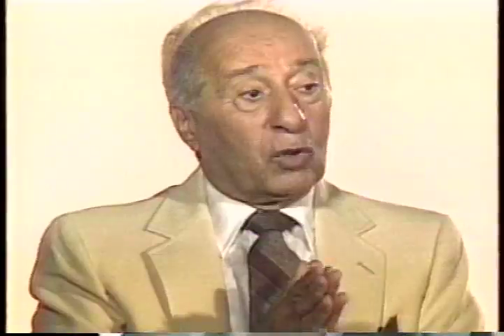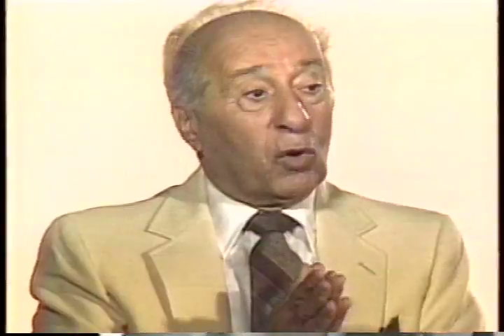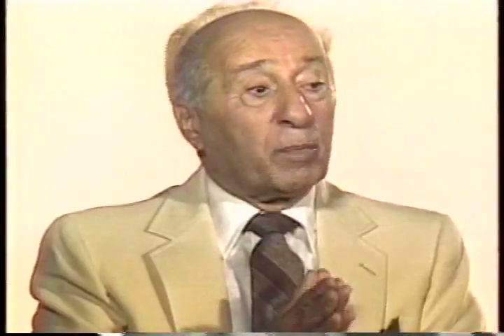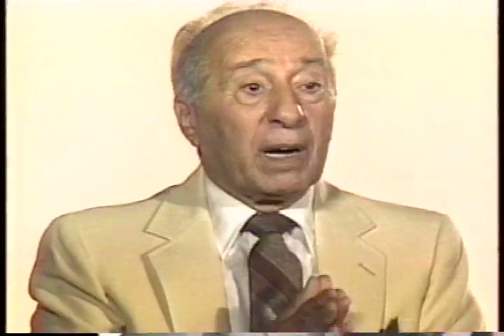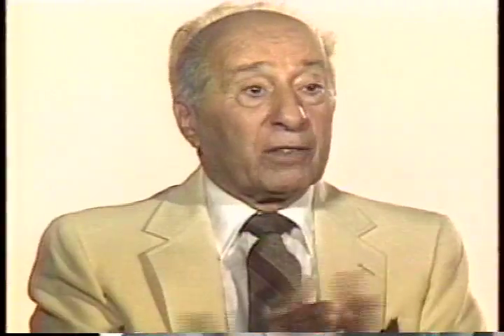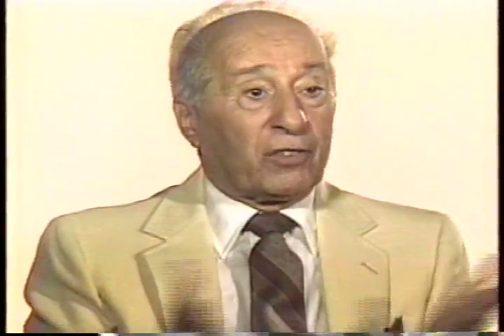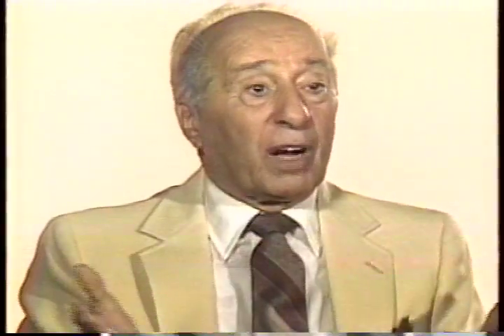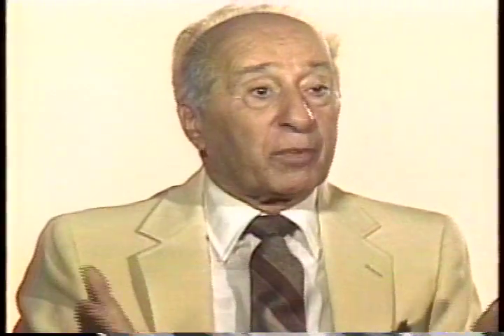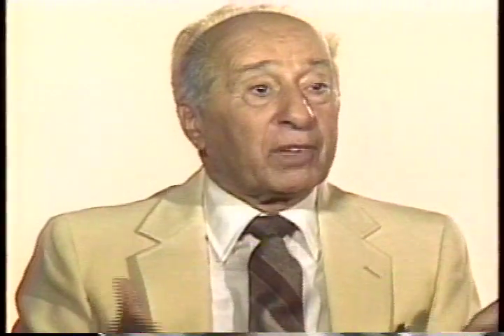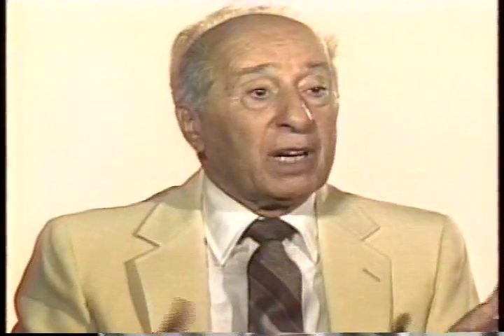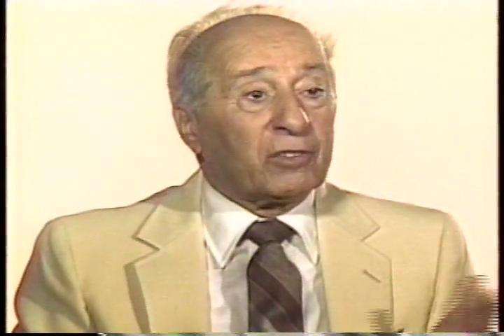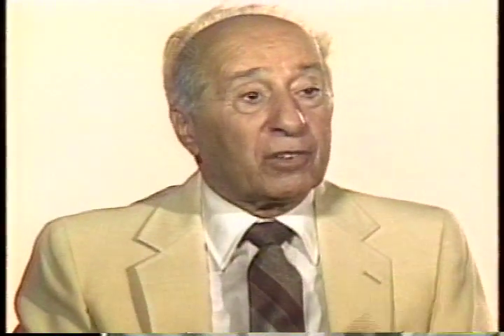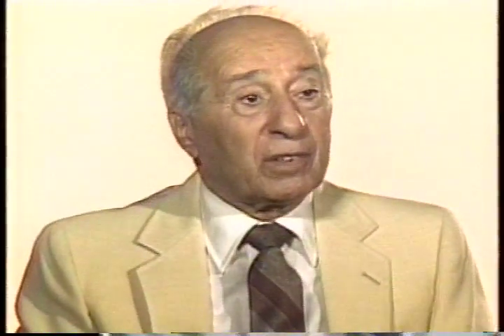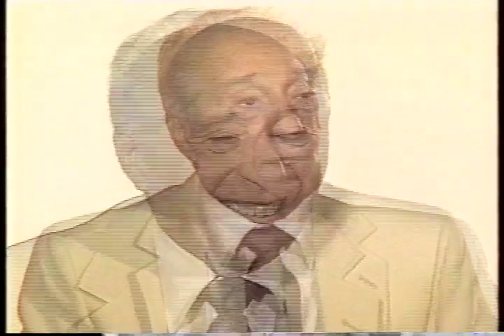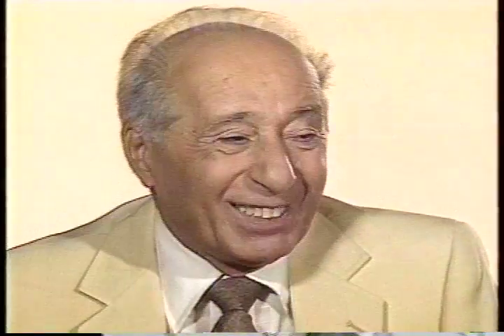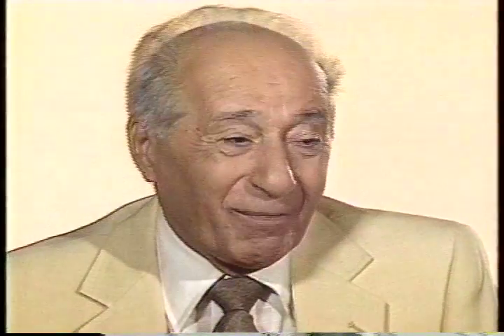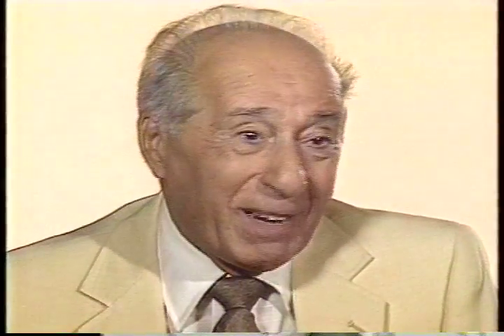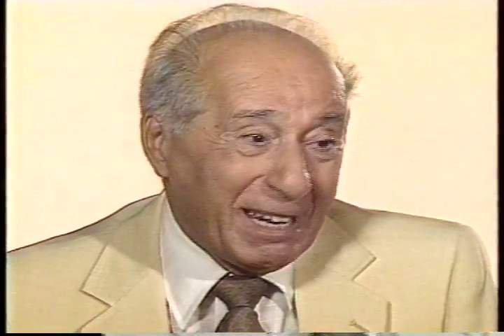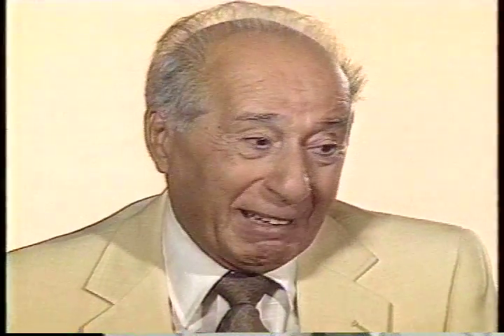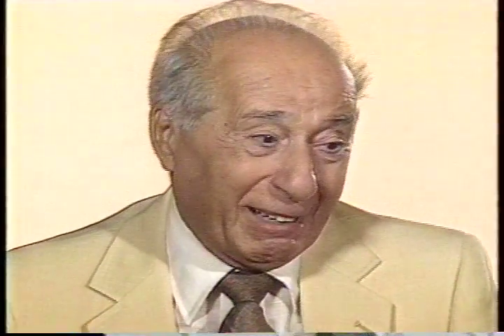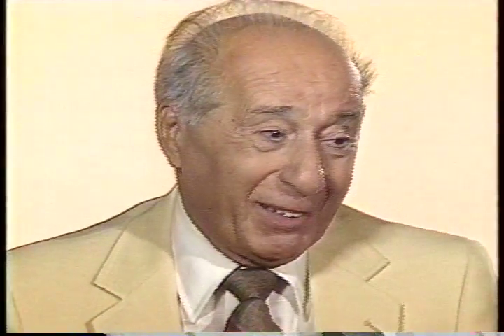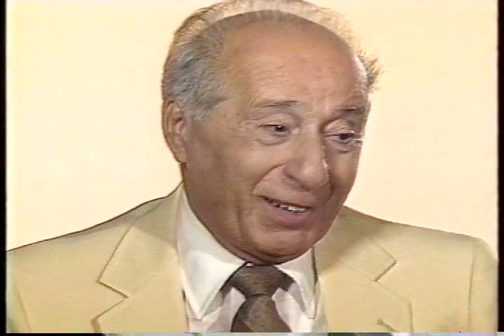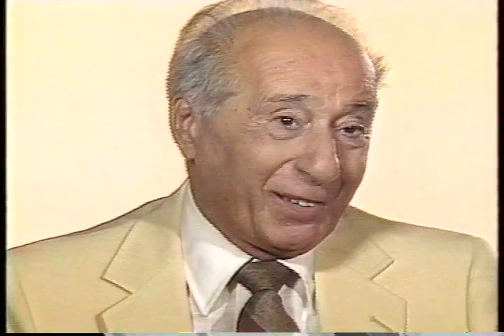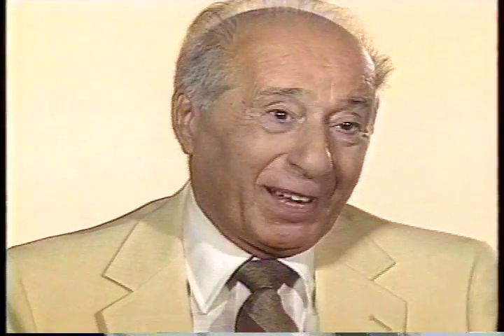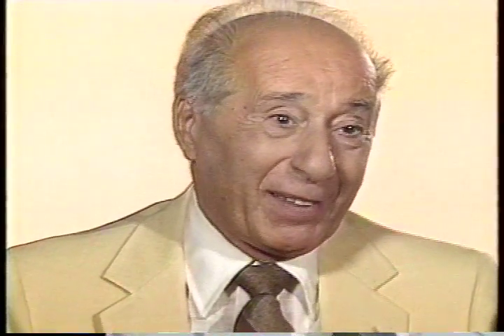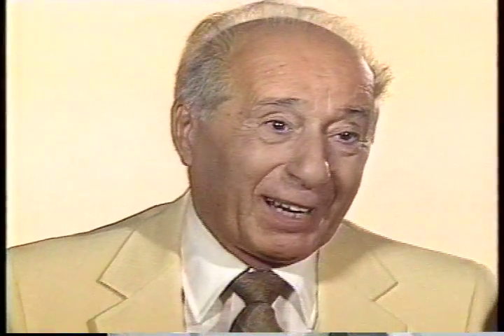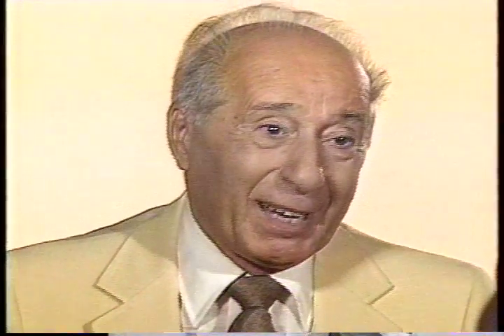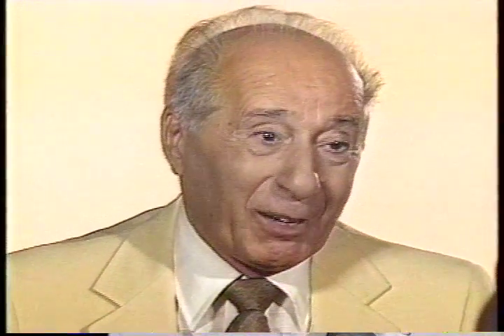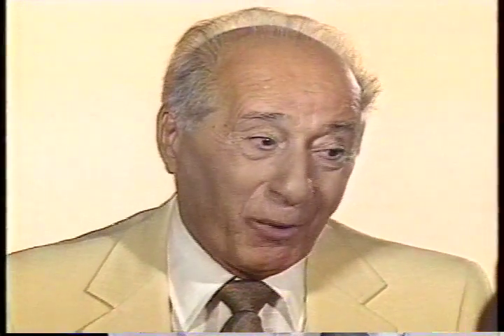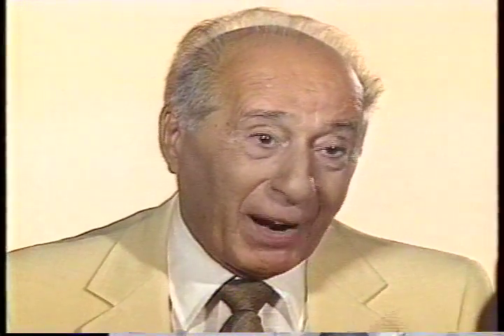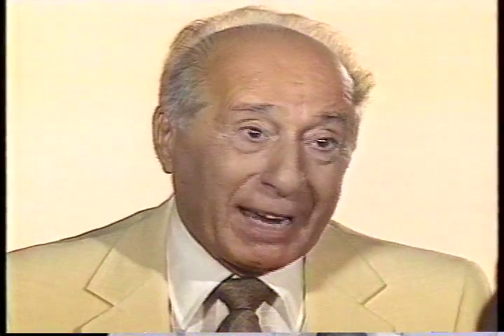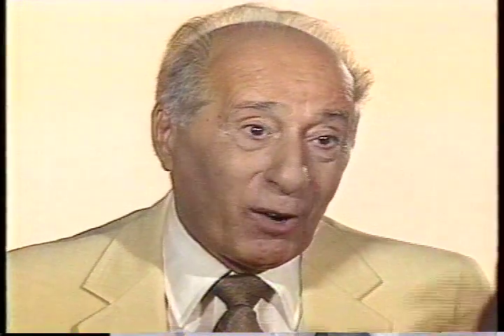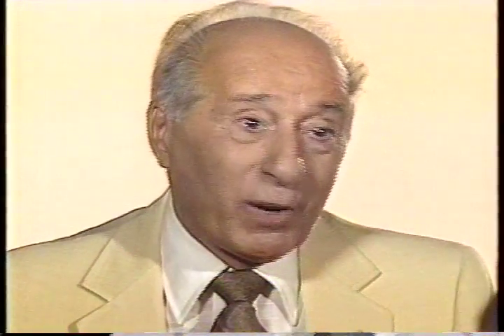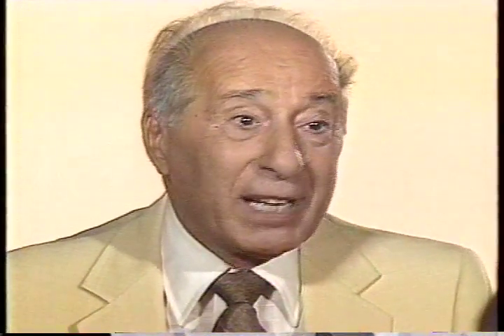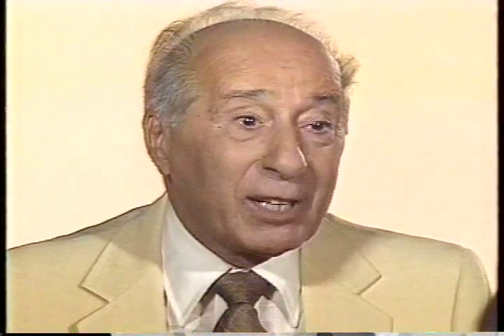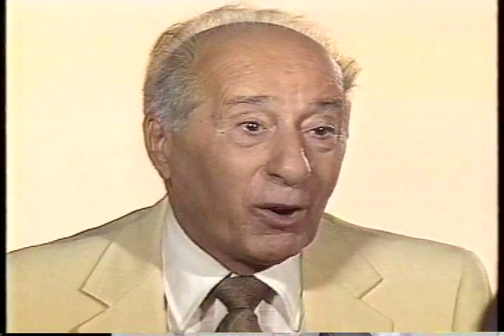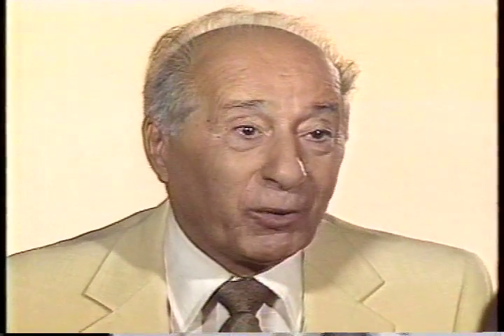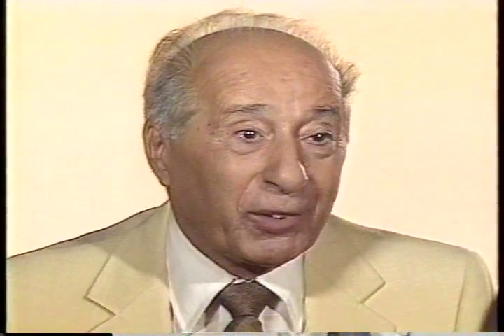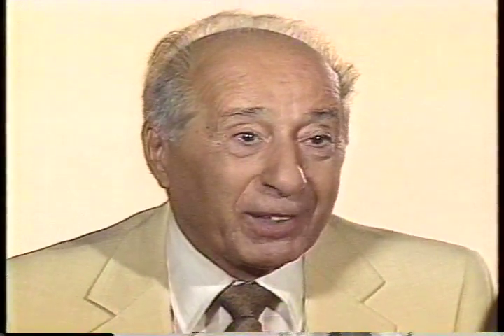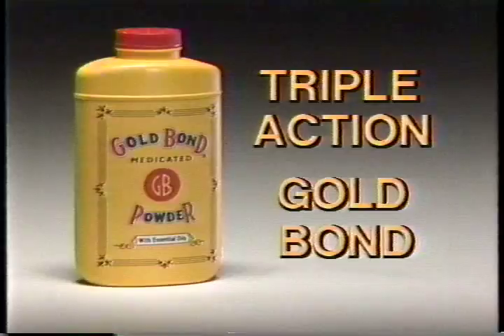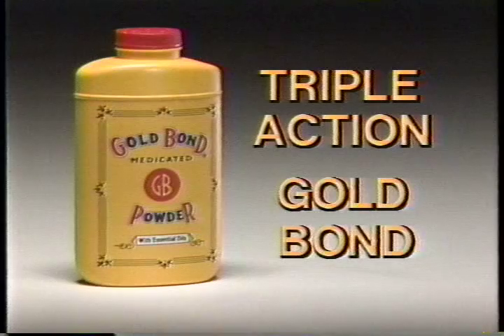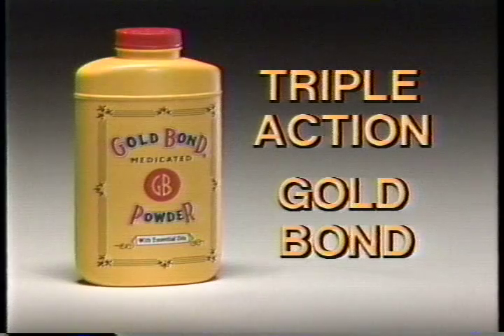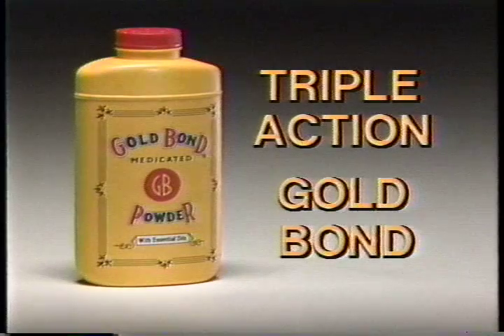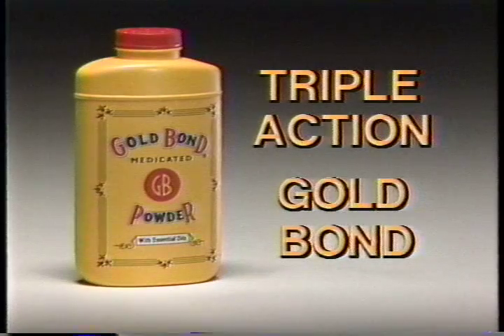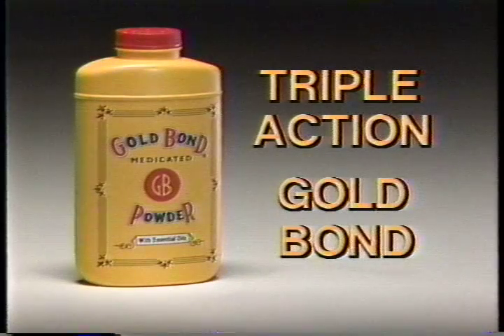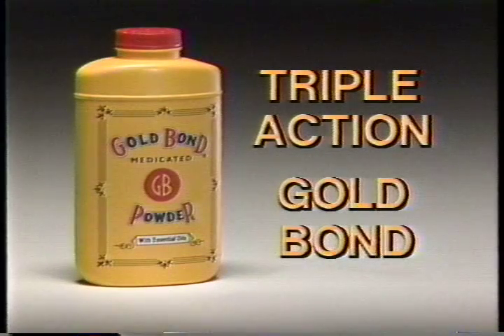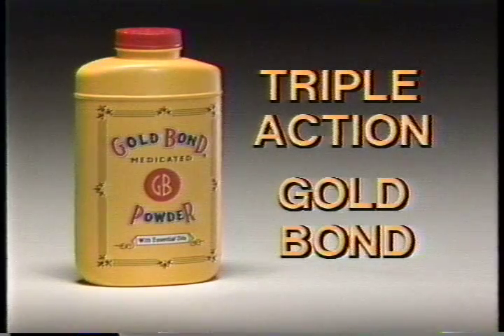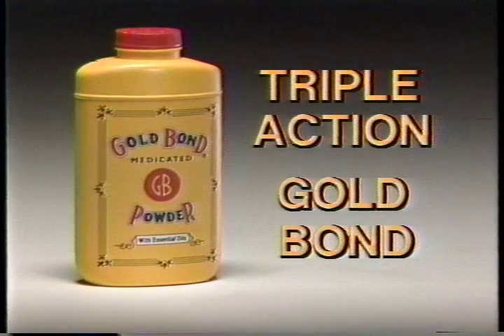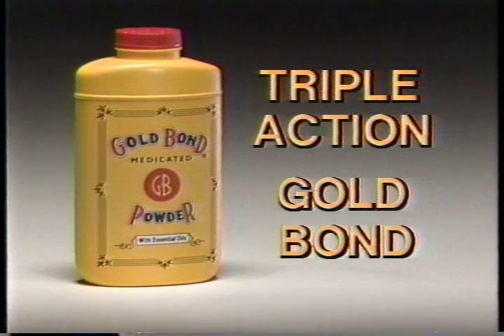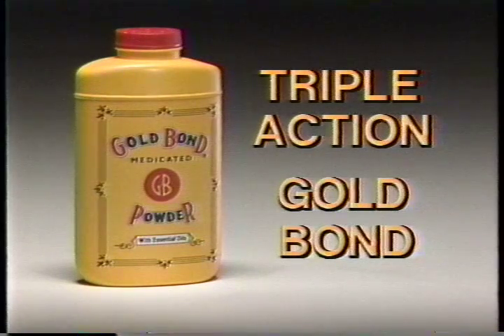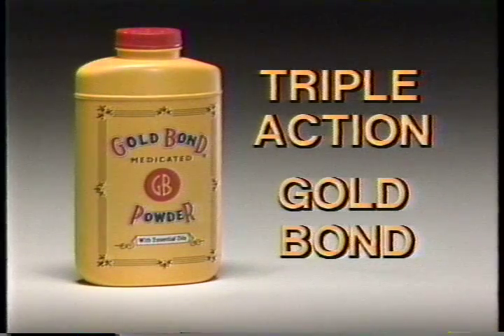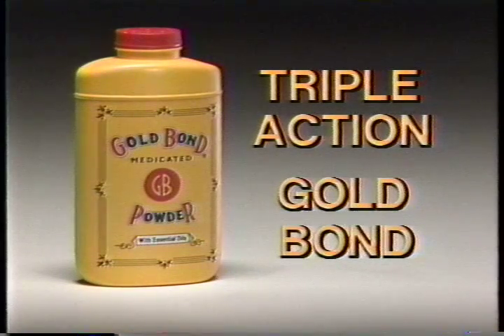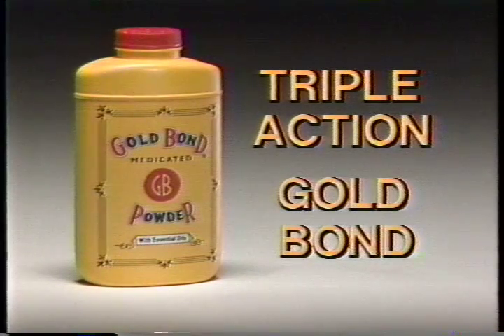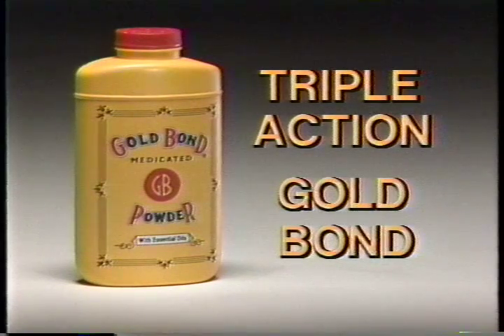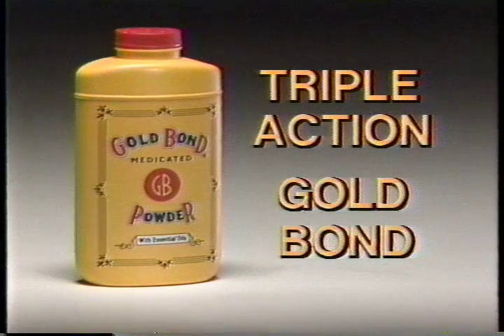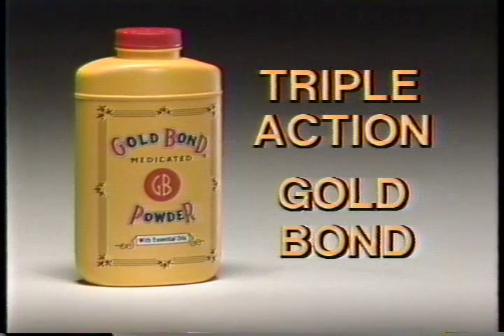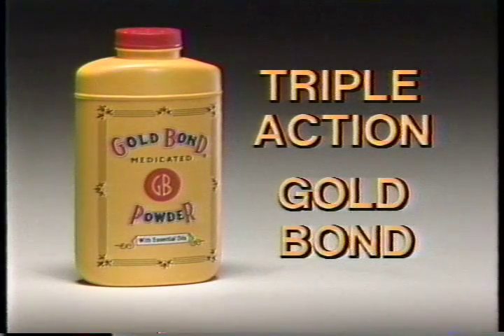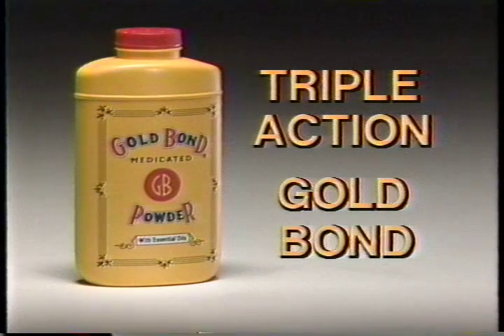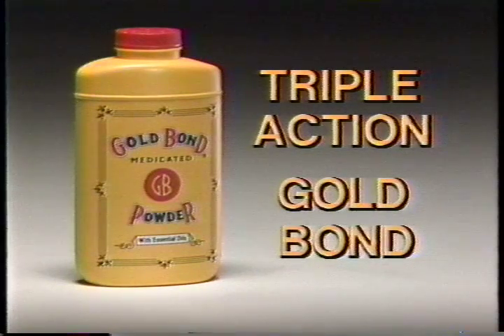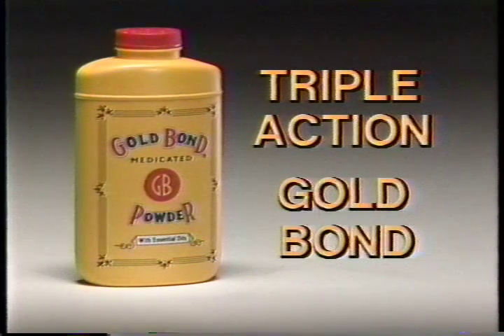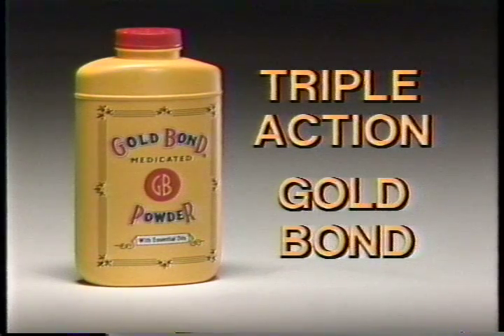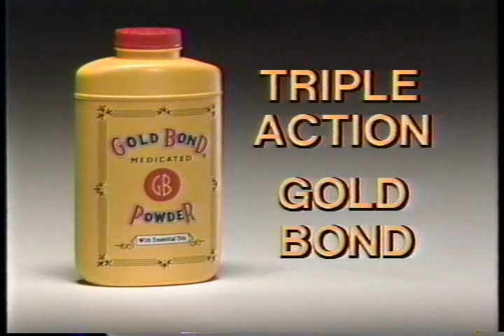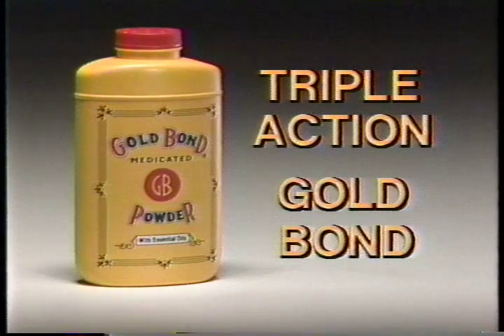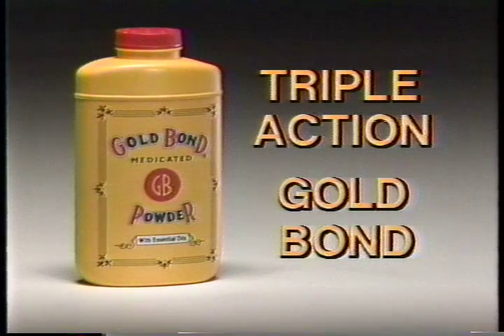Gold Bond stops the itch. To me, there's nothing like it. Where I go, it goes. Try Triple Action Gold Bond Medicated Powder.